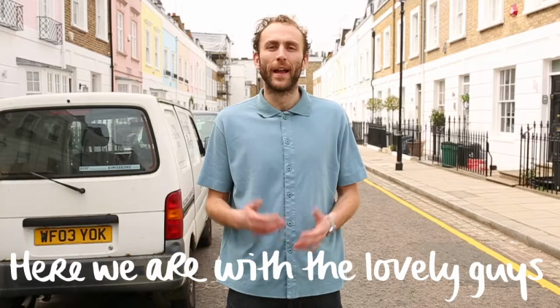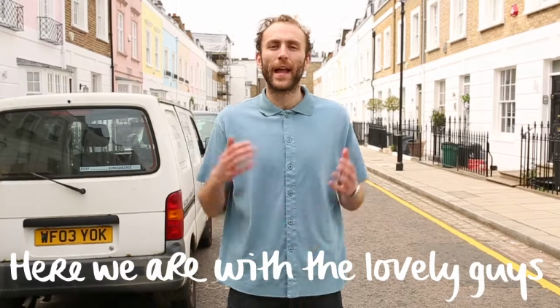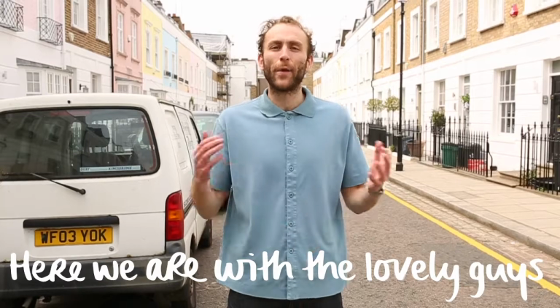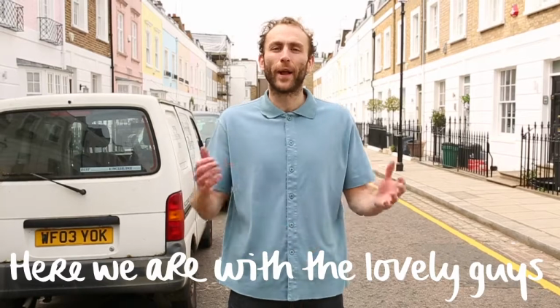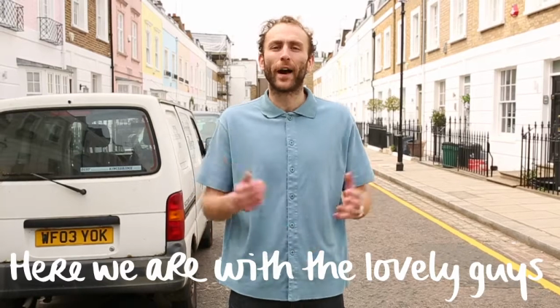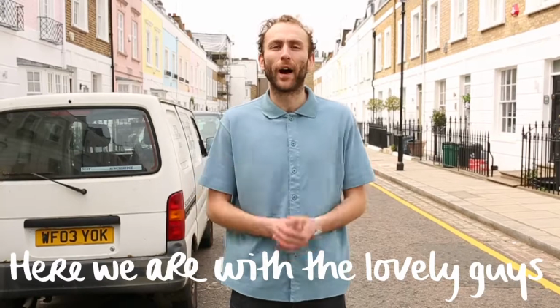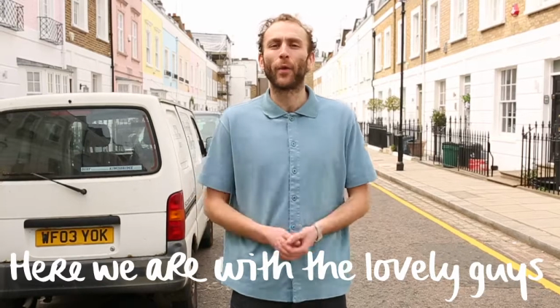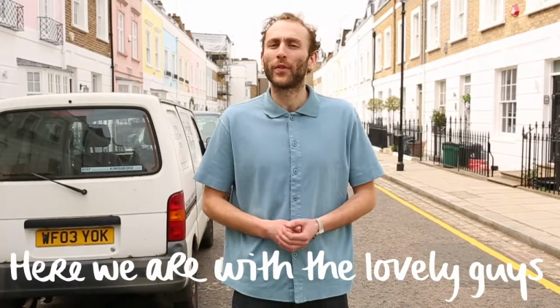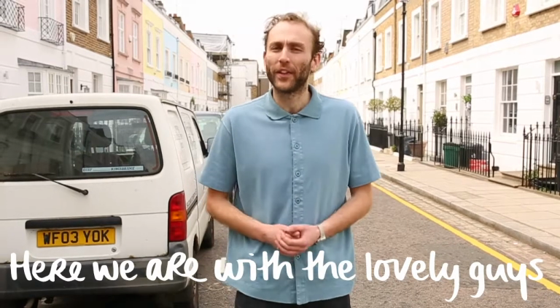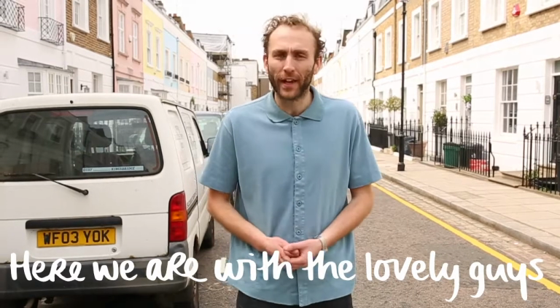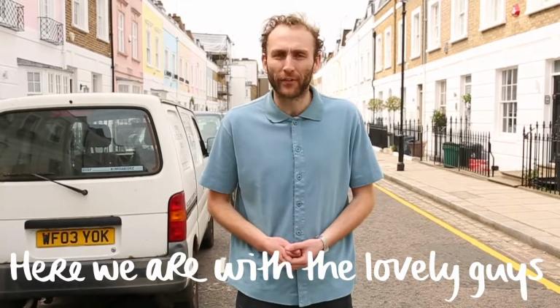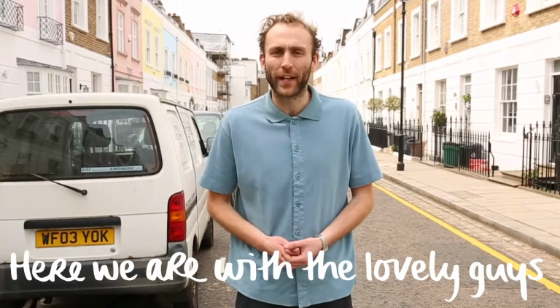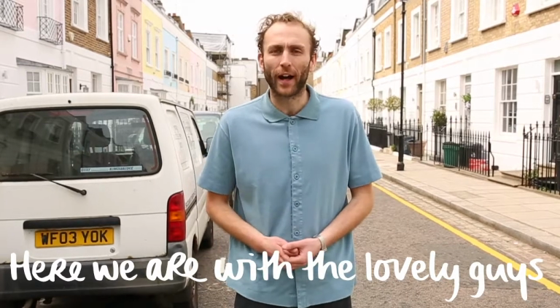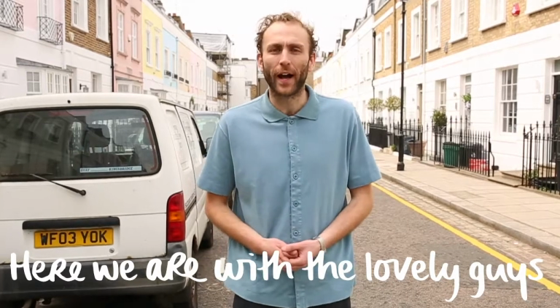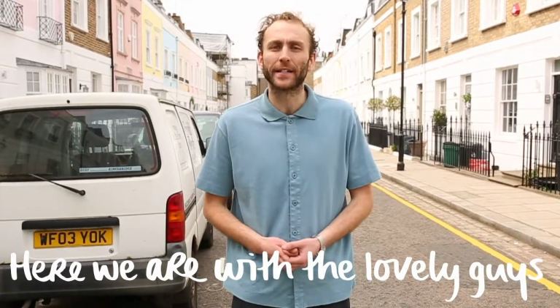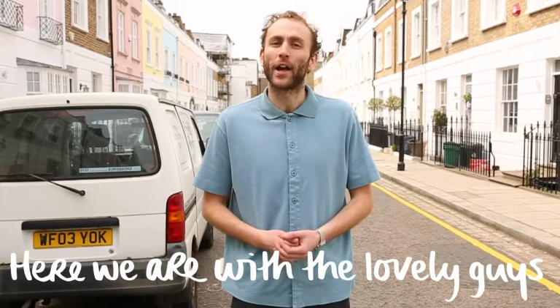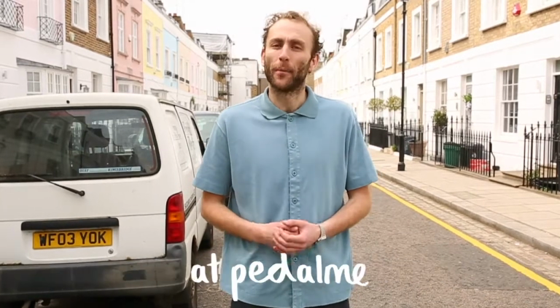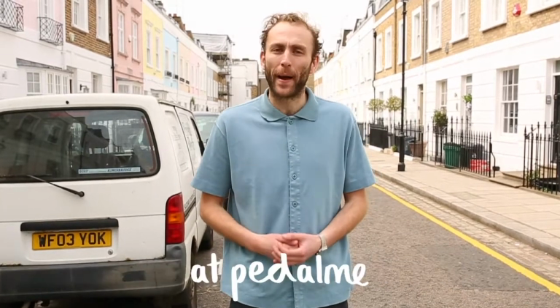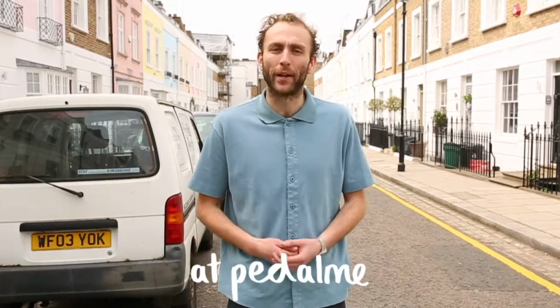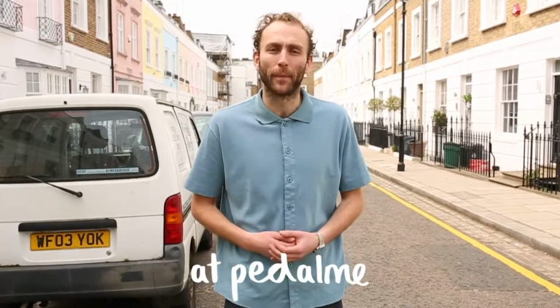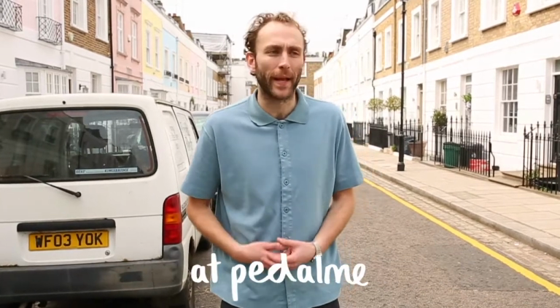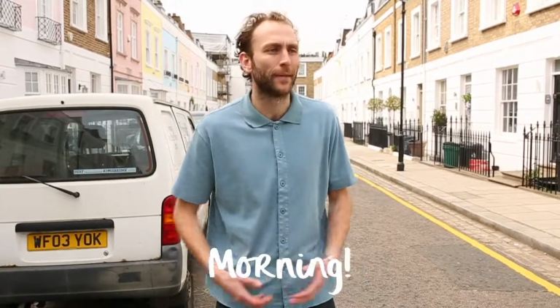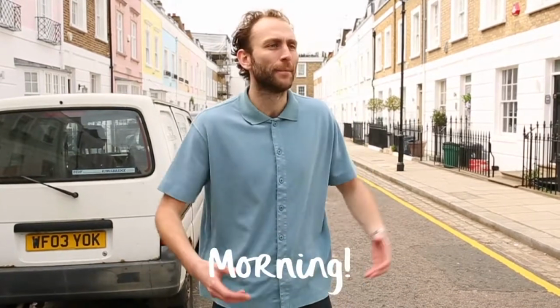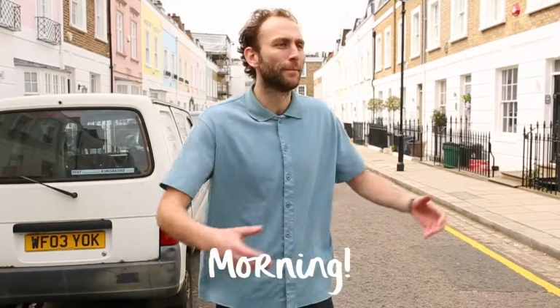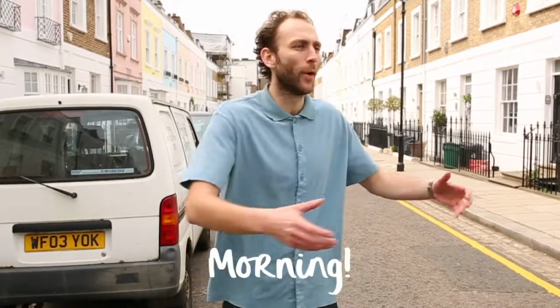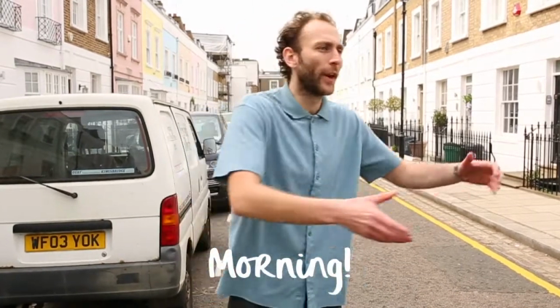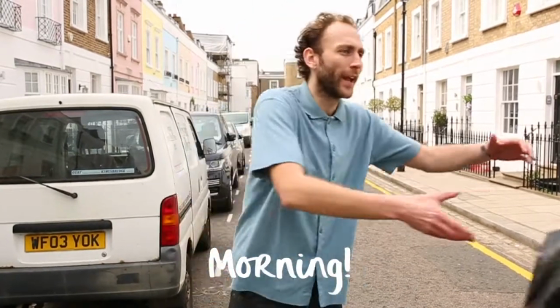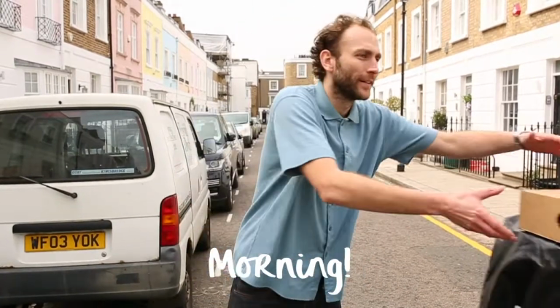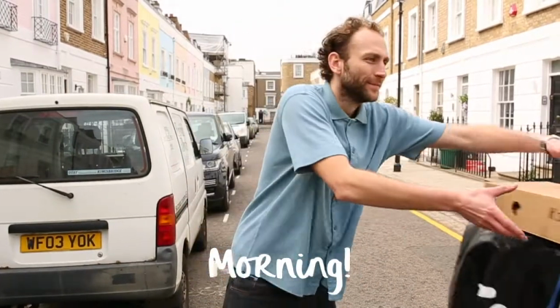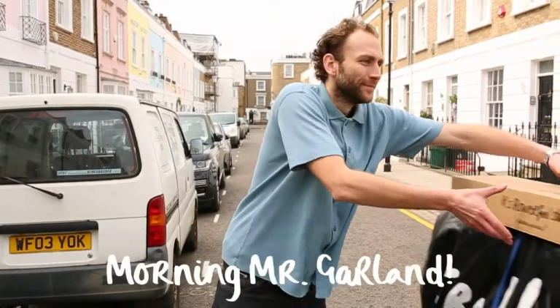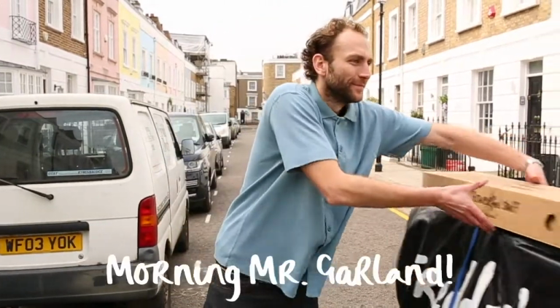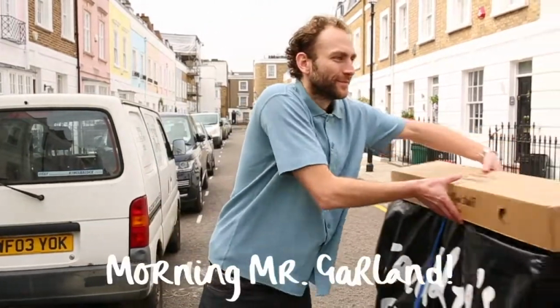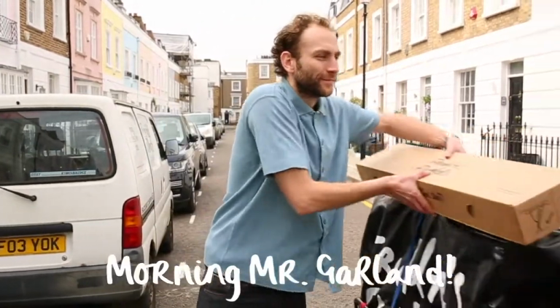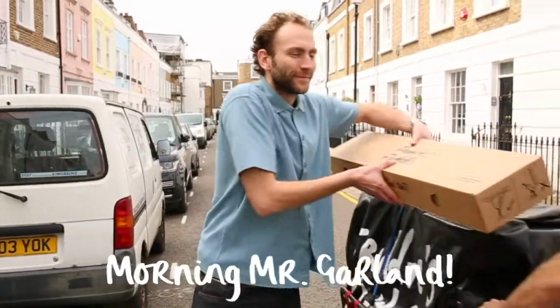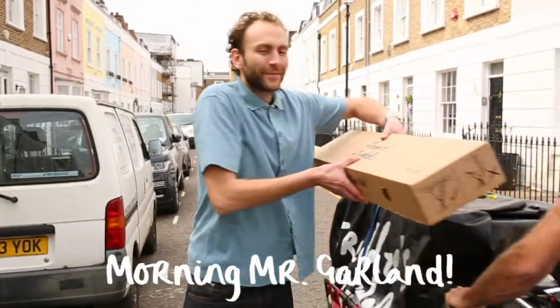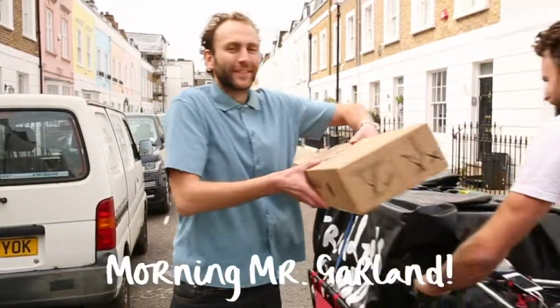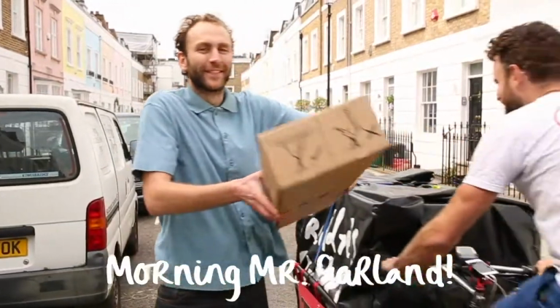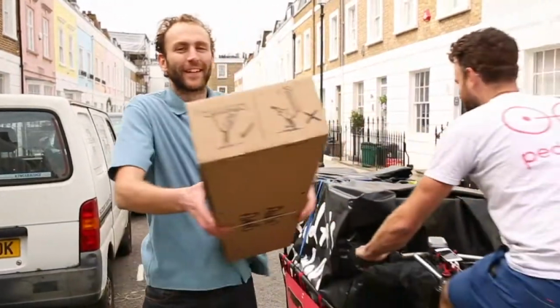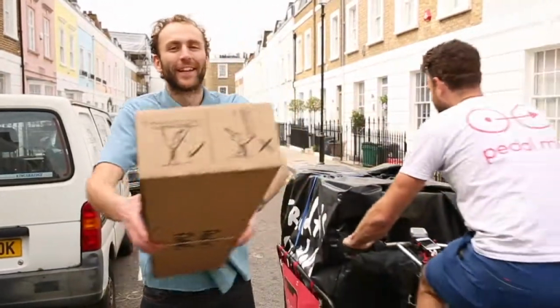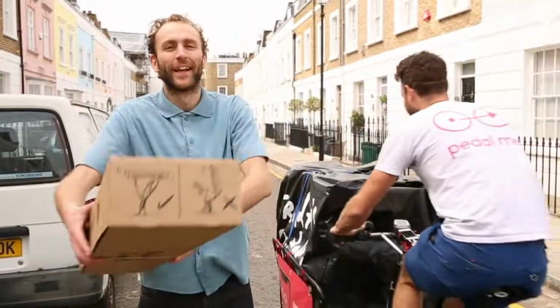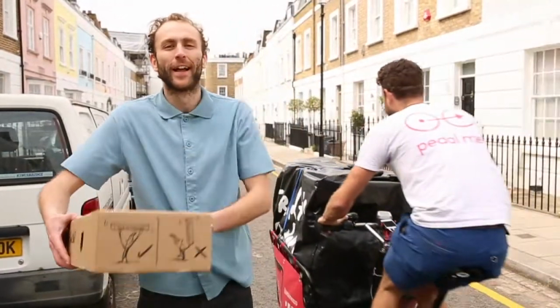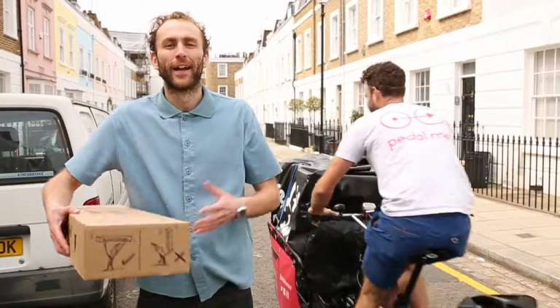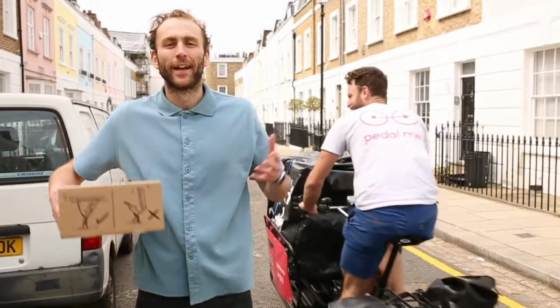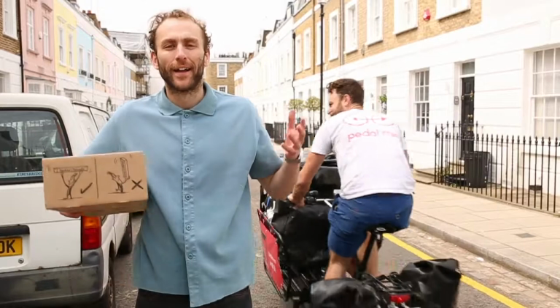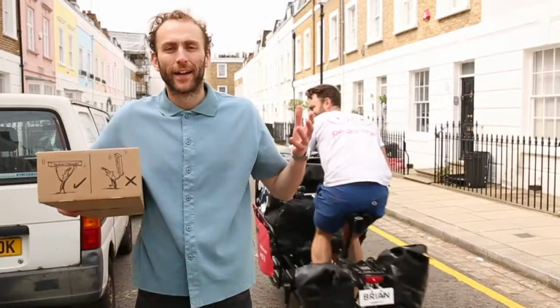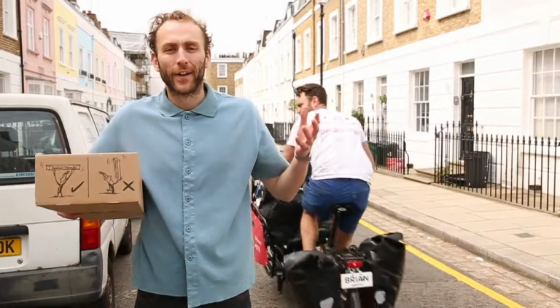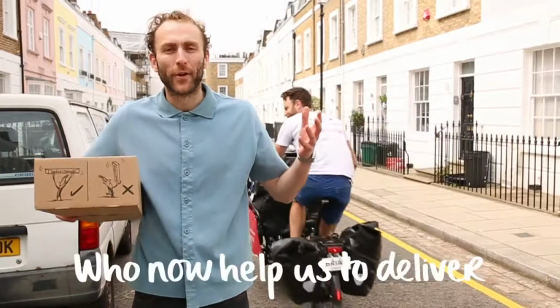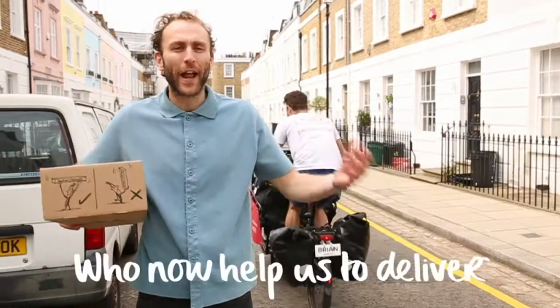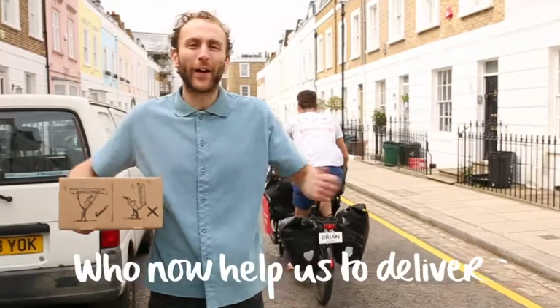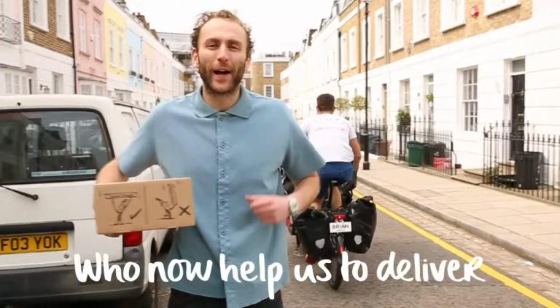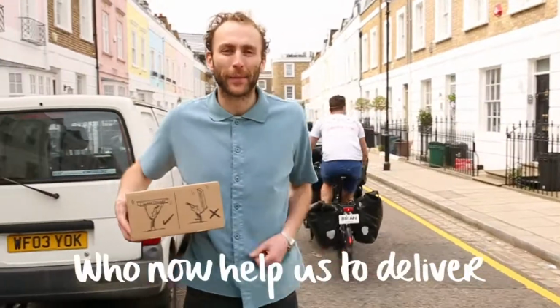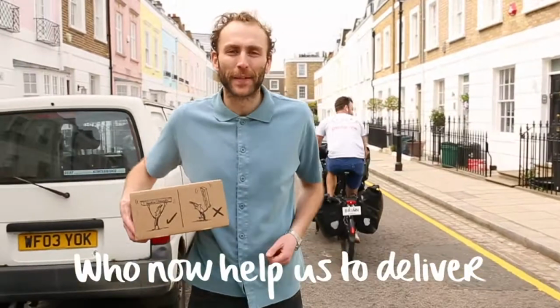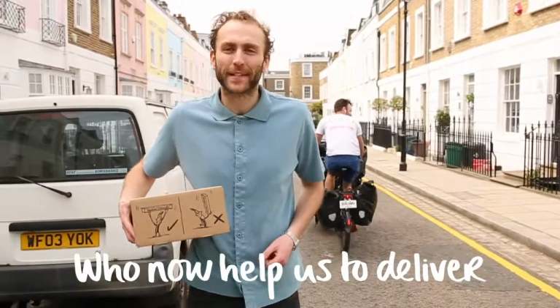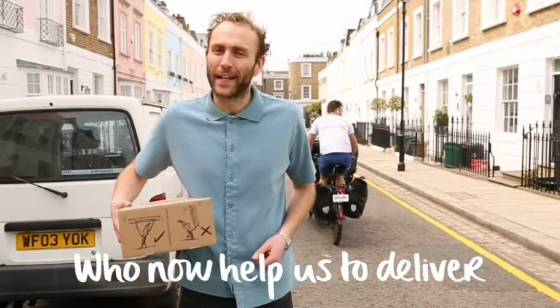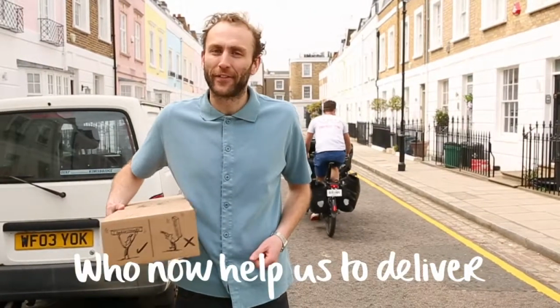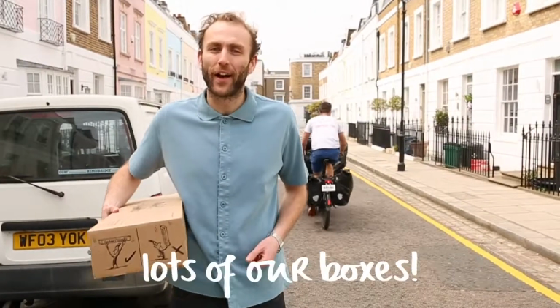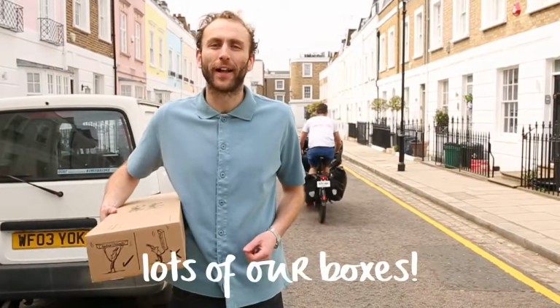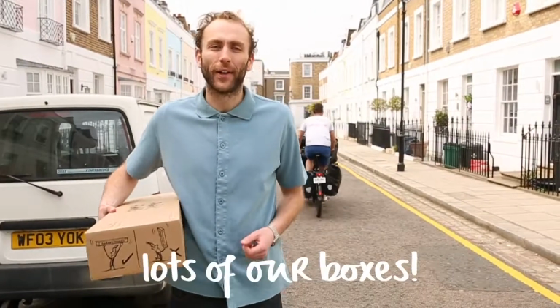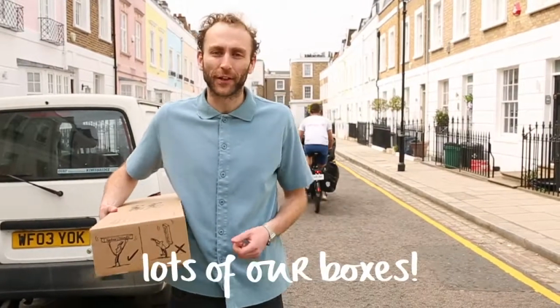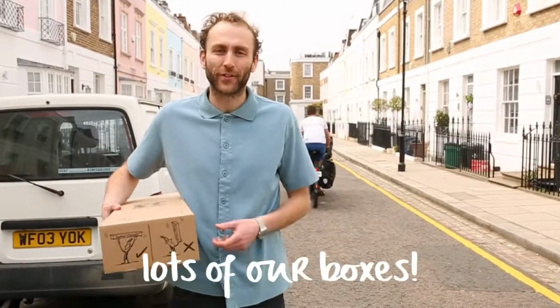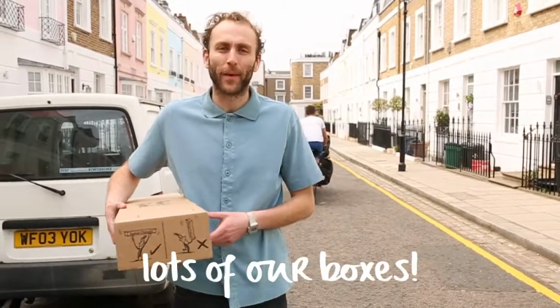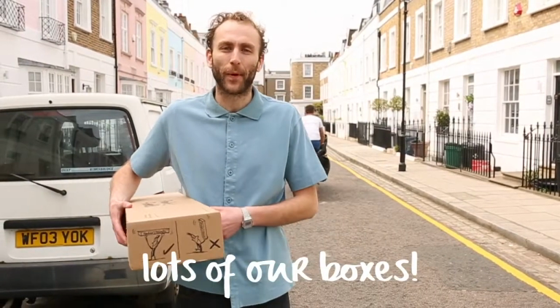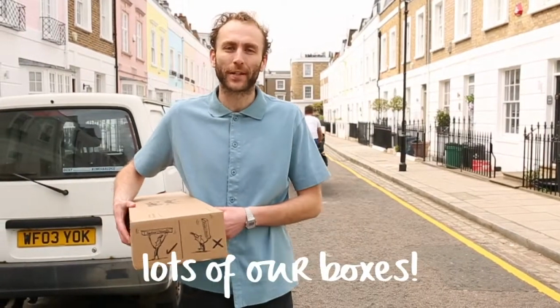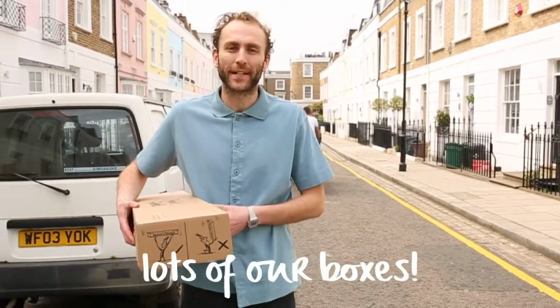Here we are with the lovely guys at Pedal Meat. Morning! Morning Mr Garland. Who now help us deliver lots of our boxes.